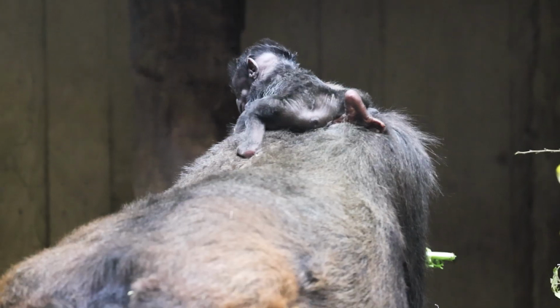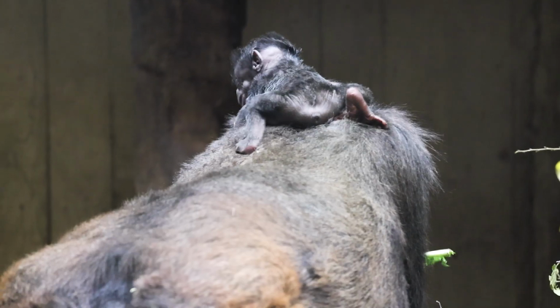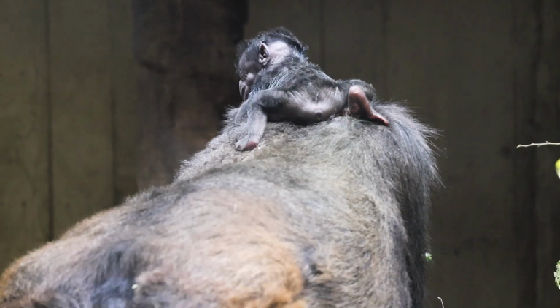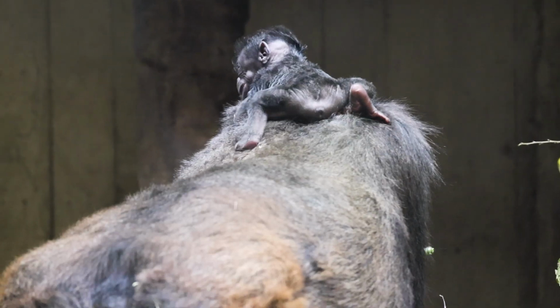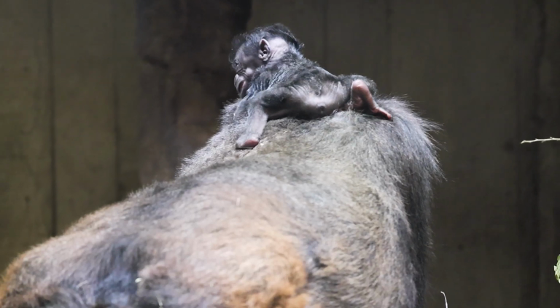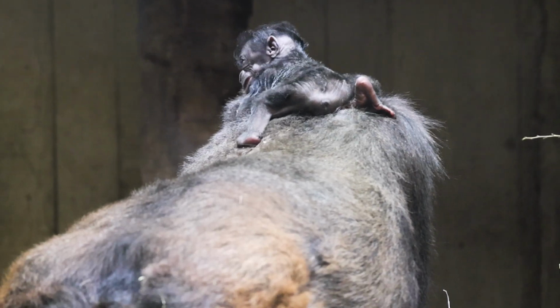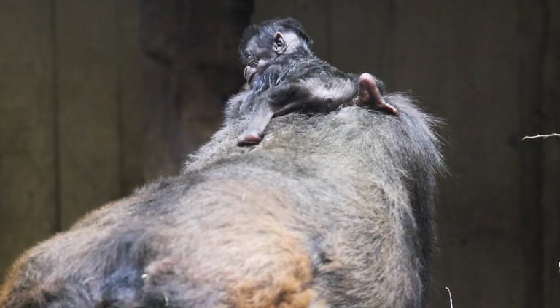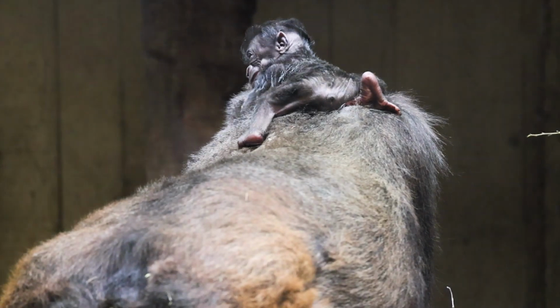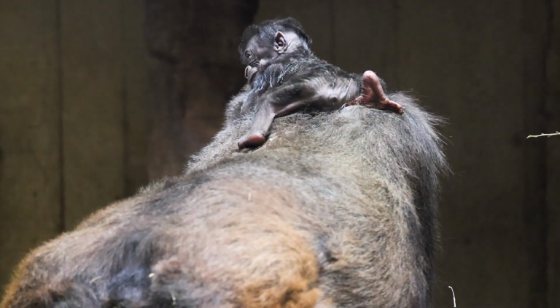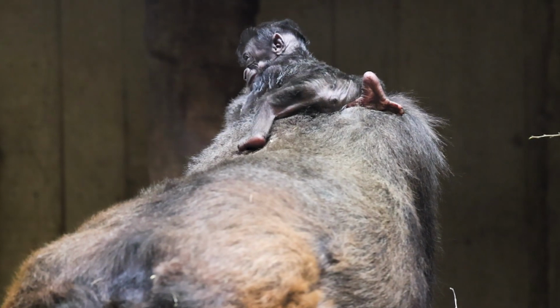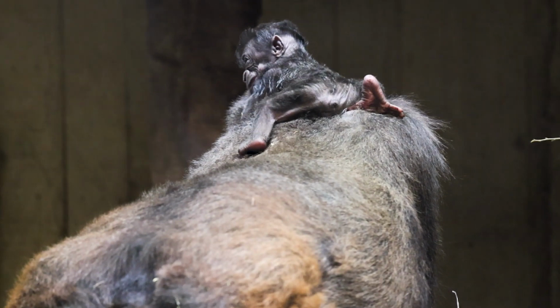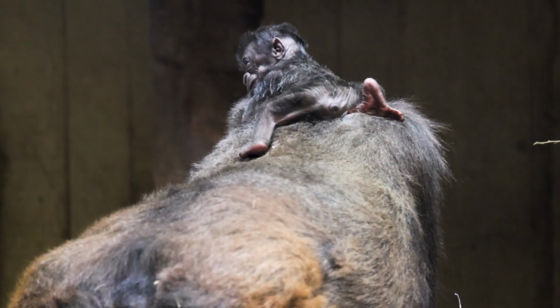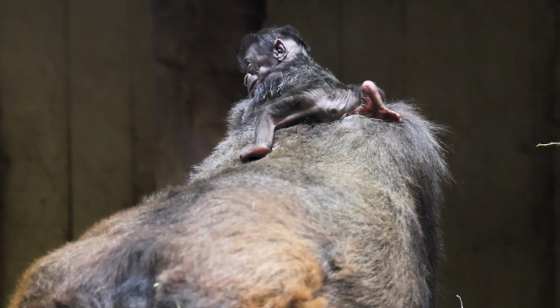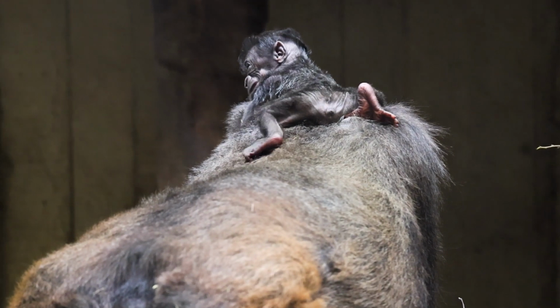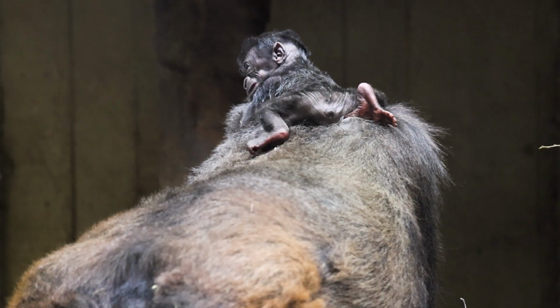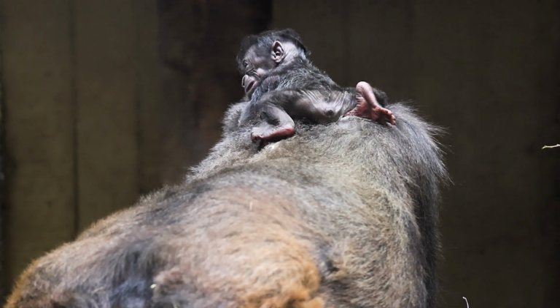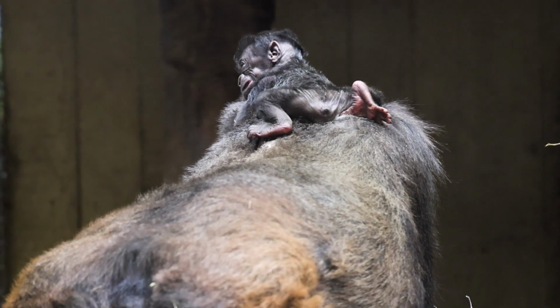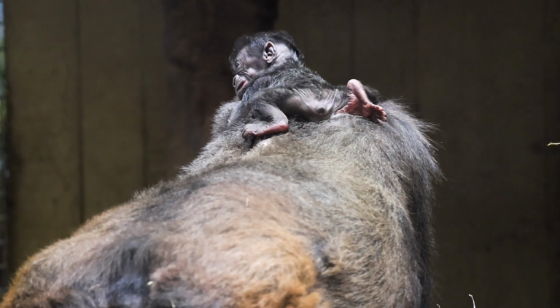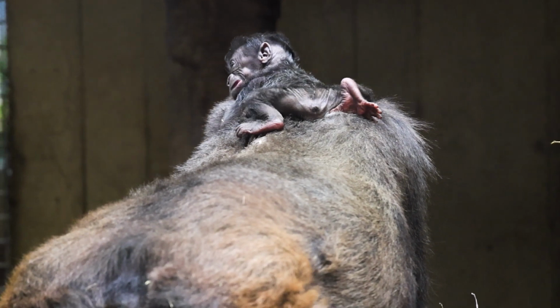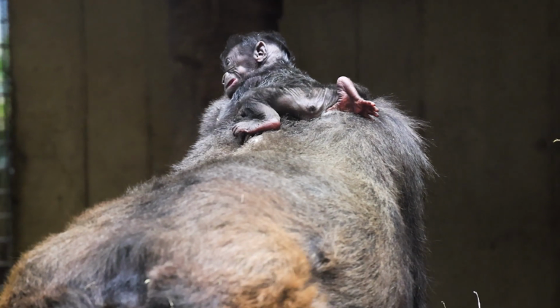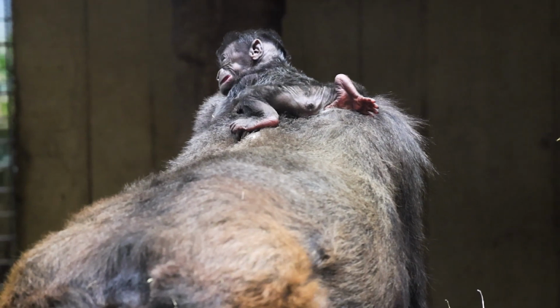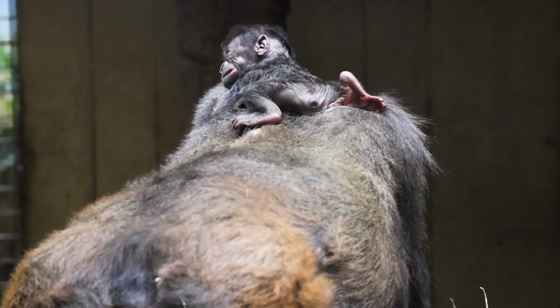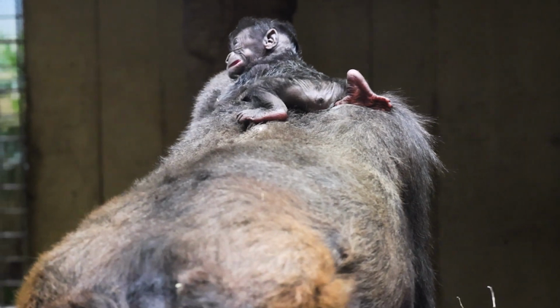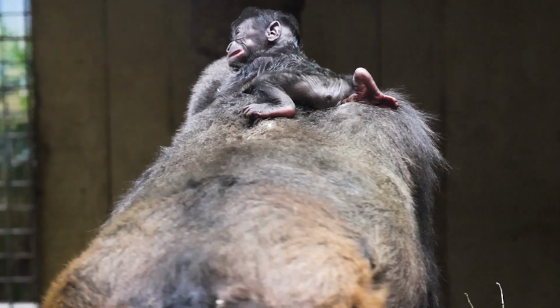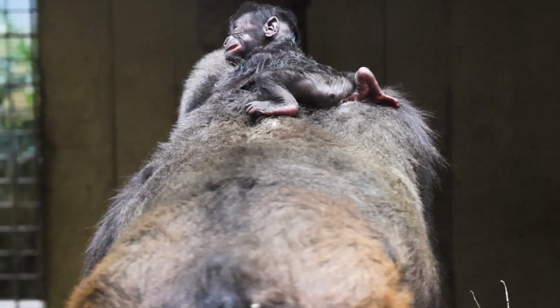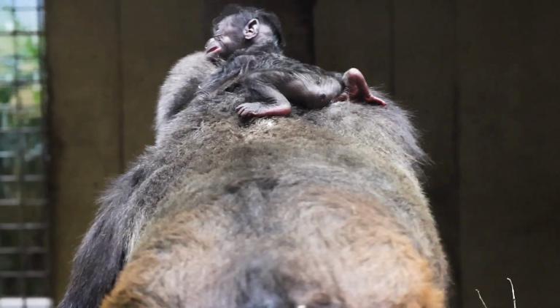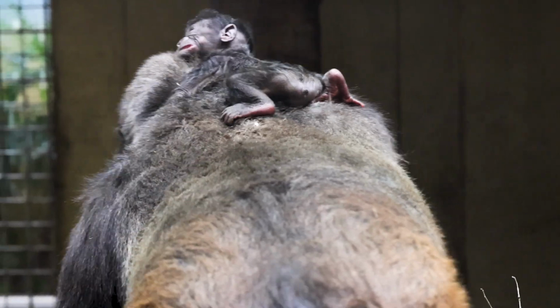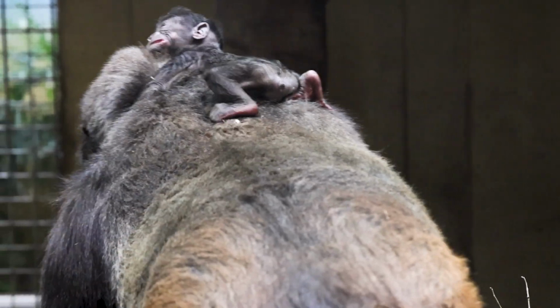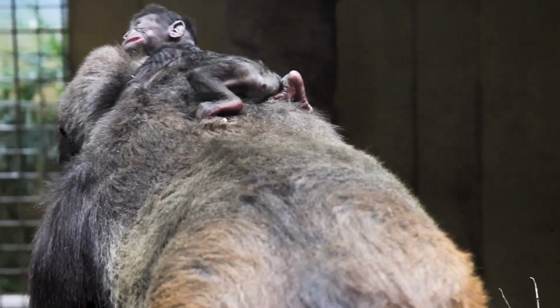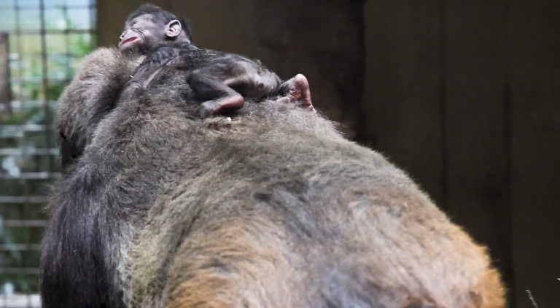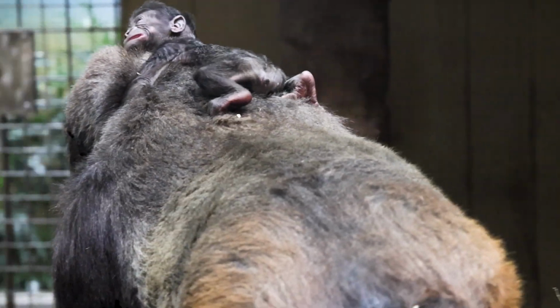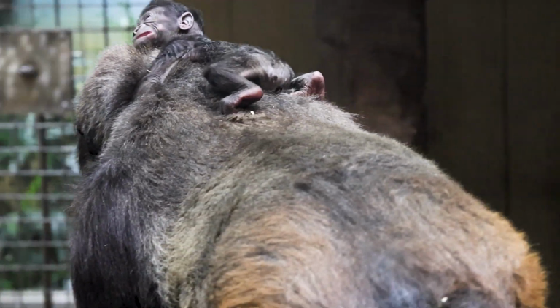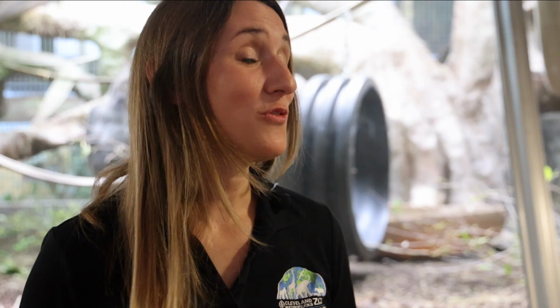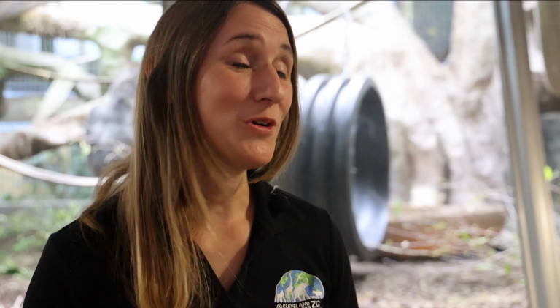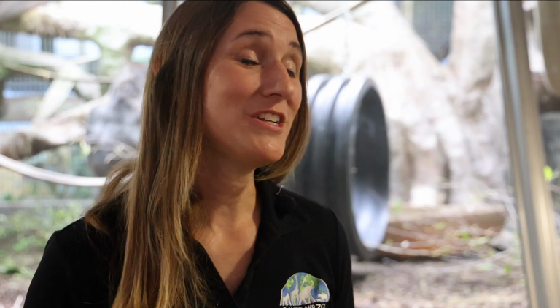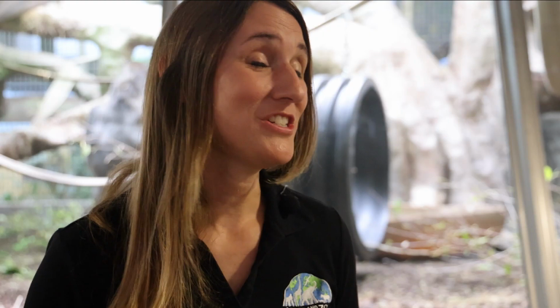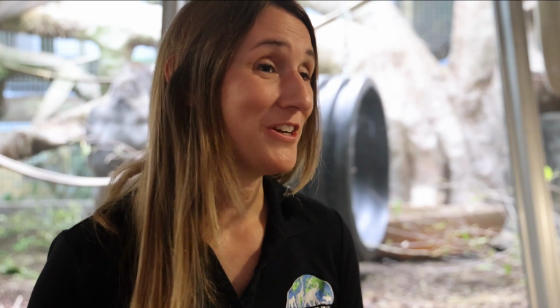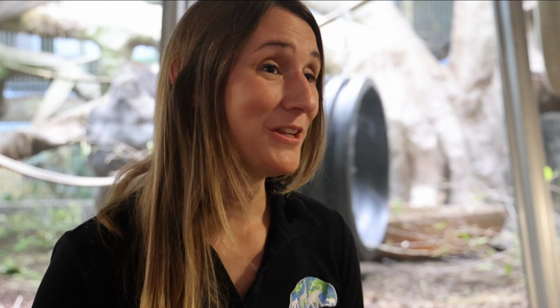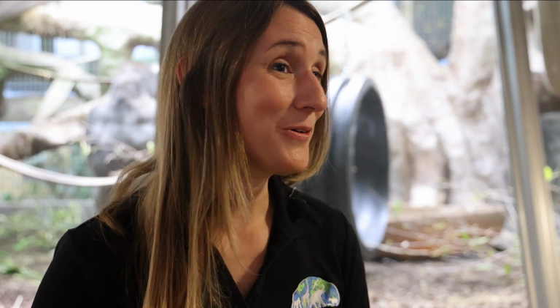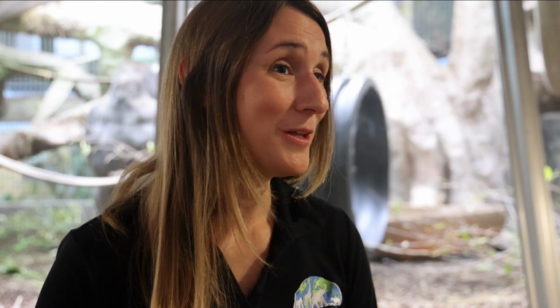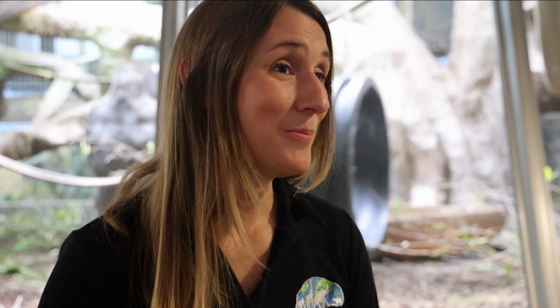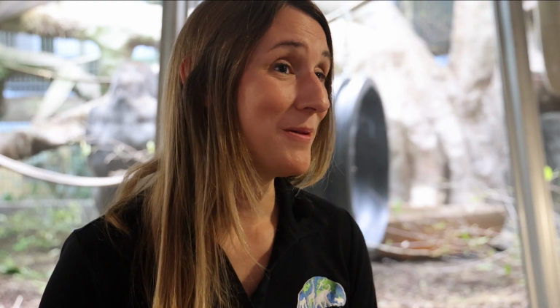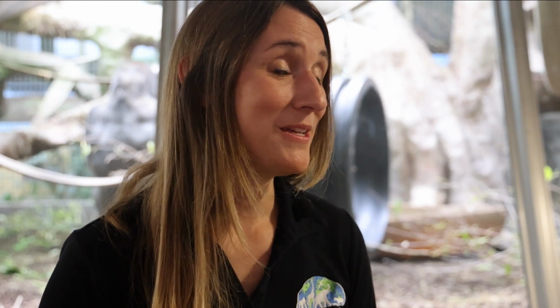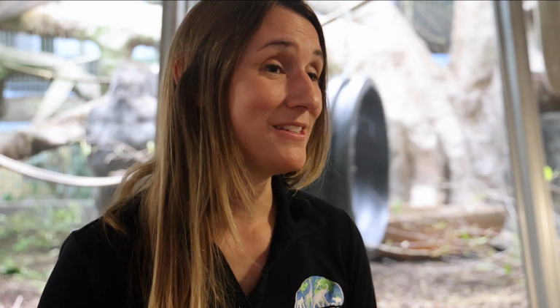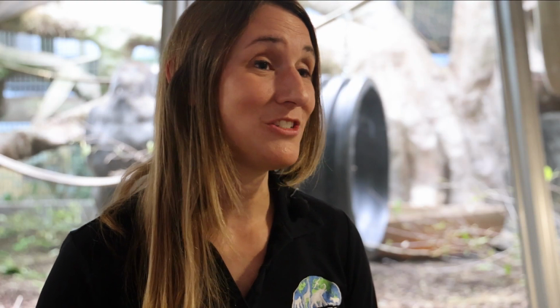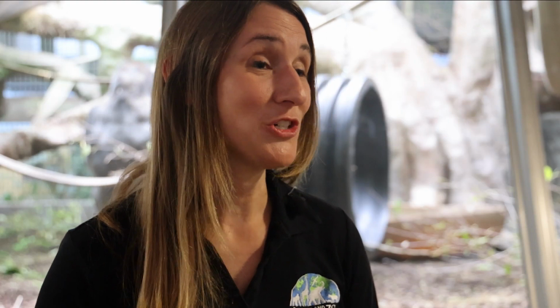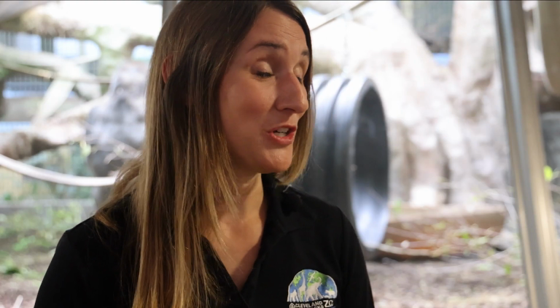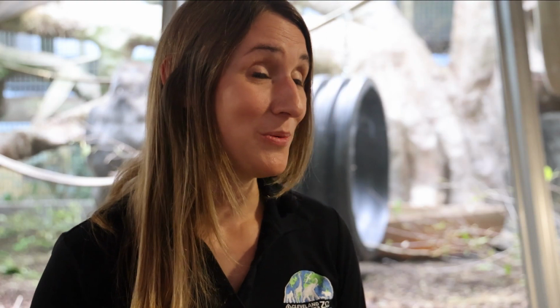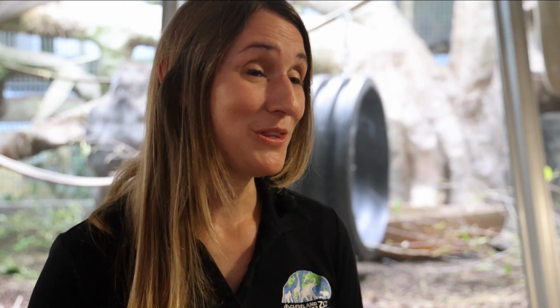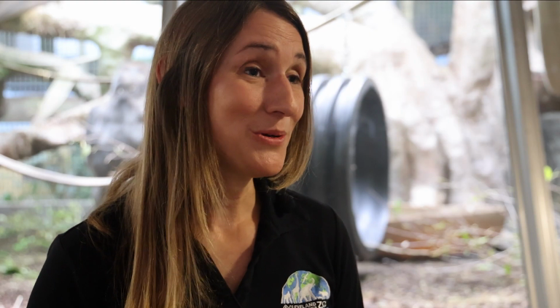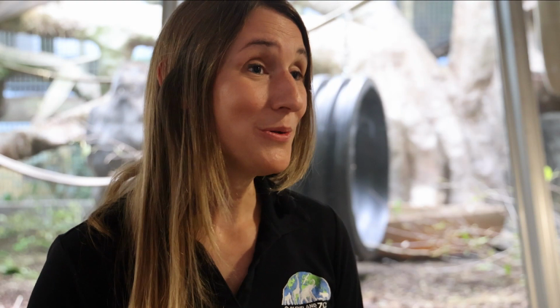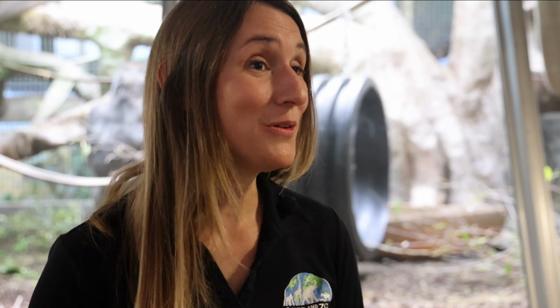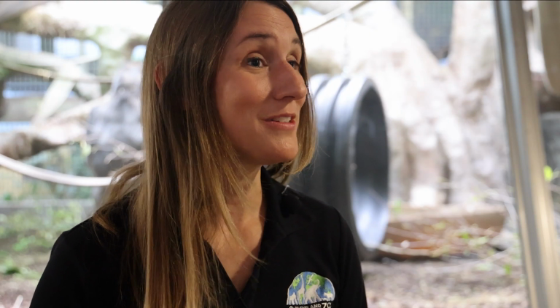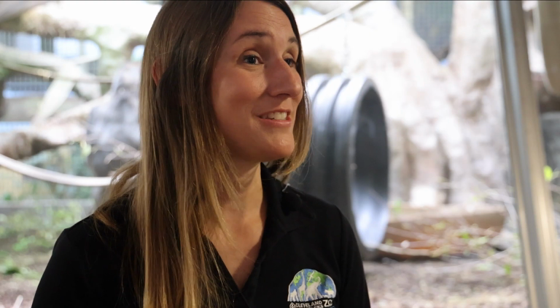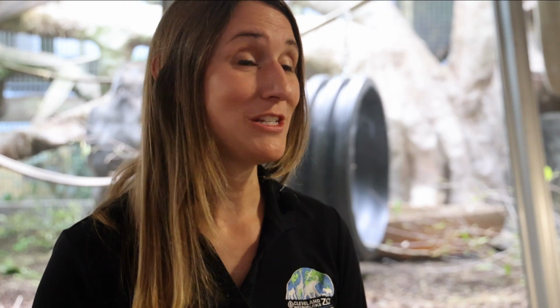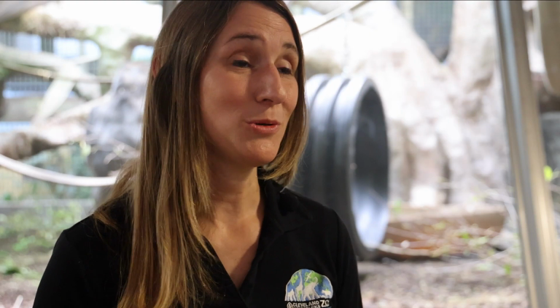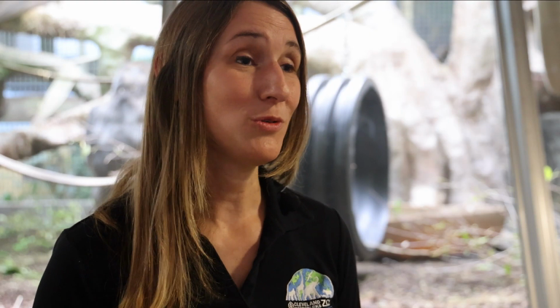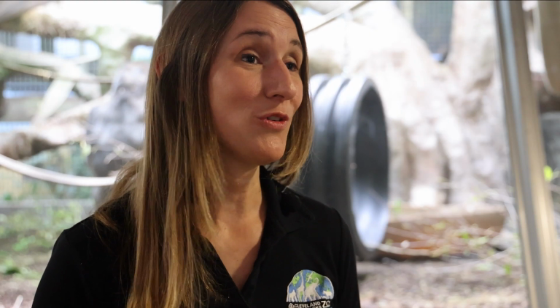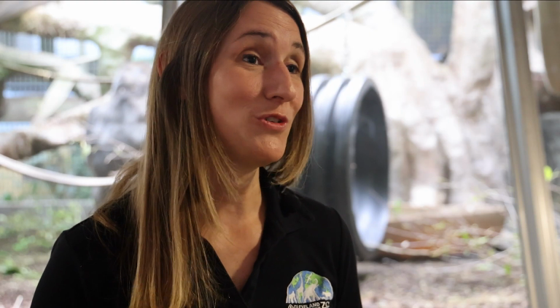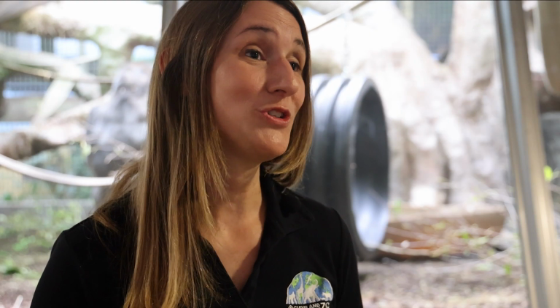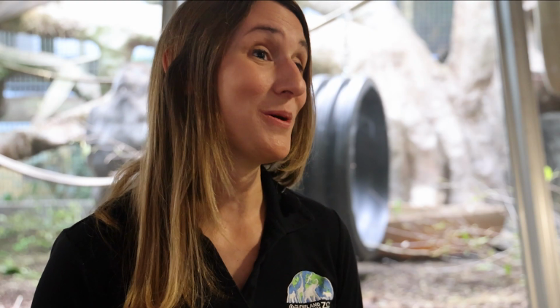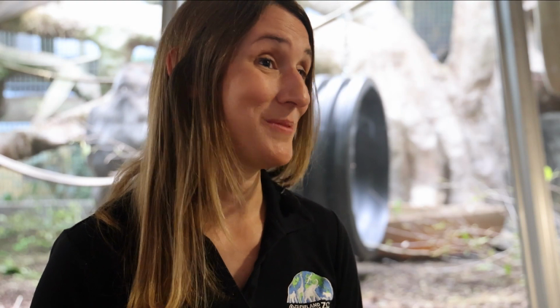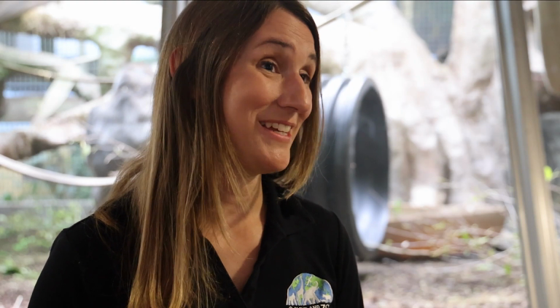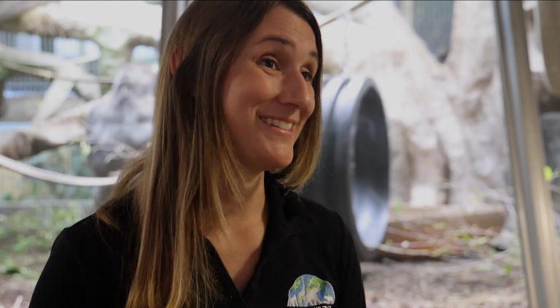This is the first birth that many of our staff have experienced with gorillas as well. We look forward to sharing the gorilla baby's journey with you. Stay tuned for future updates.